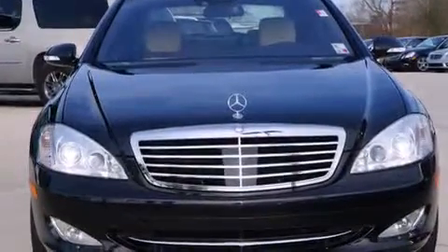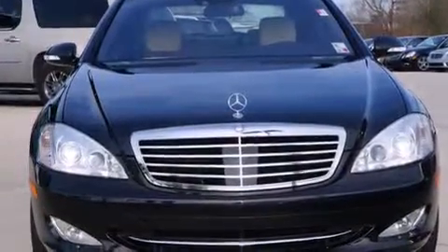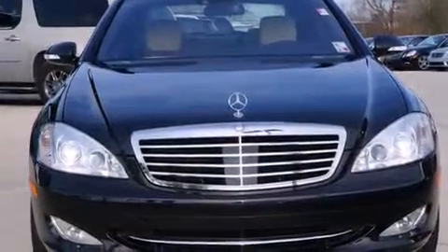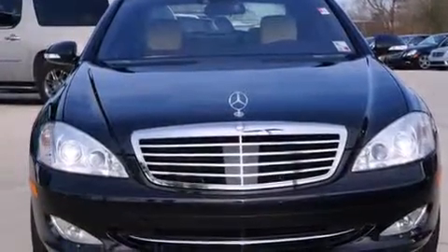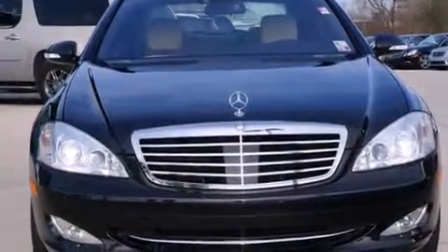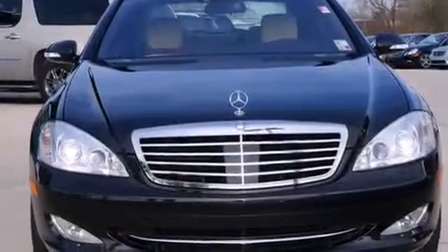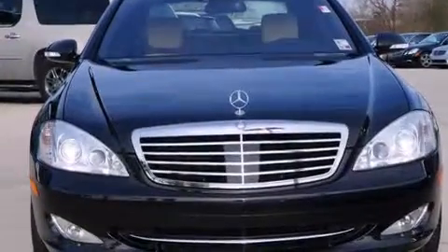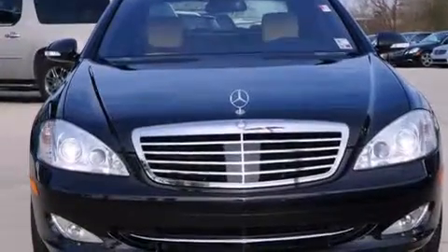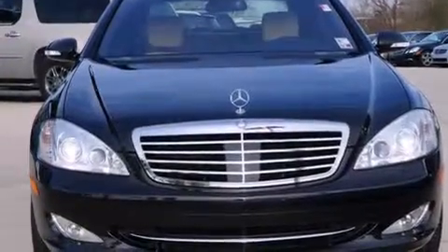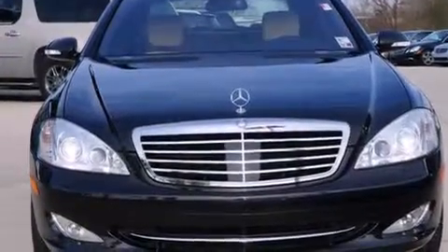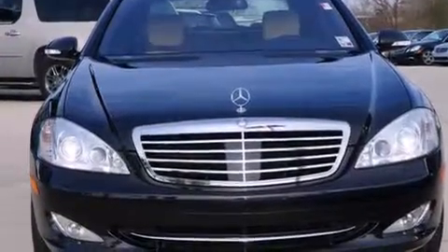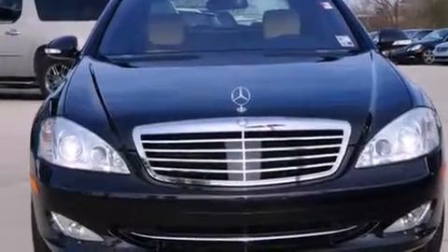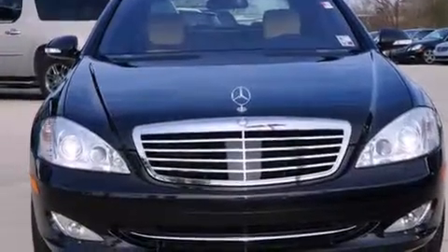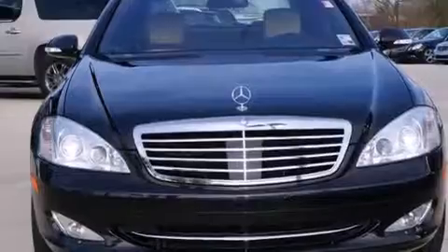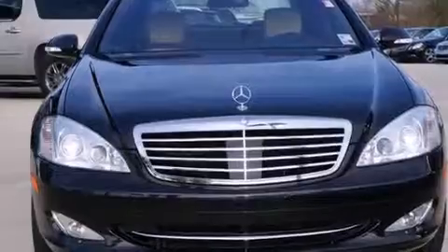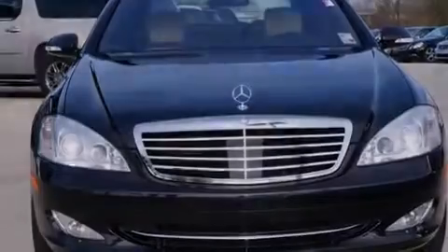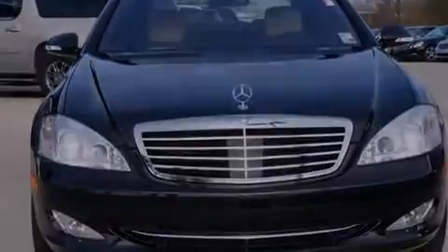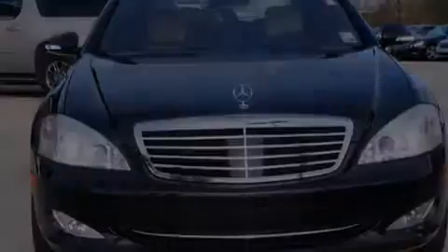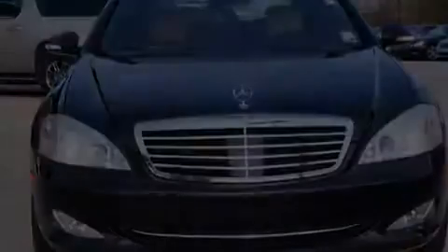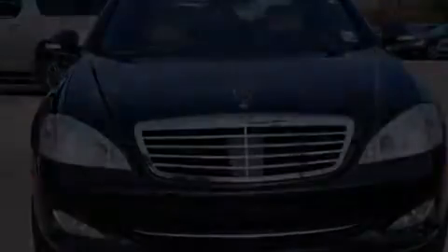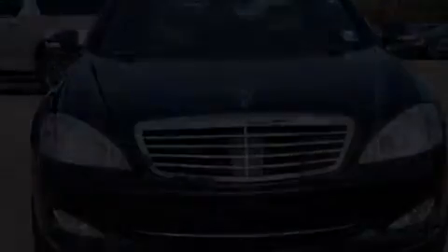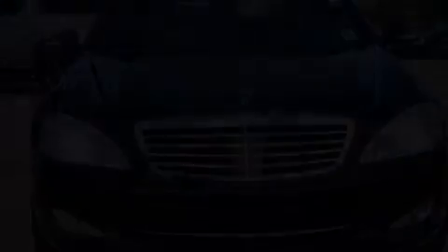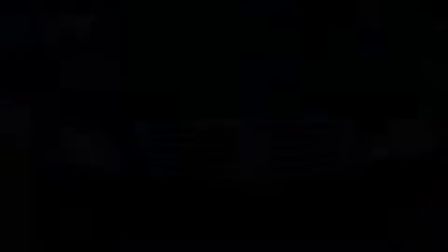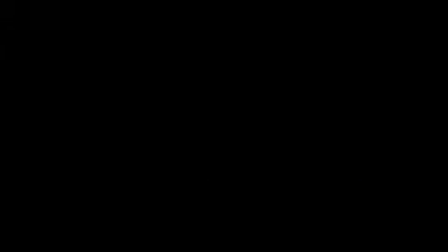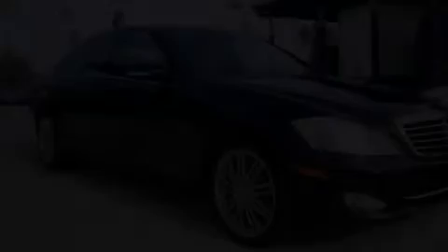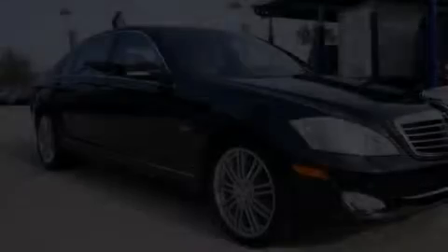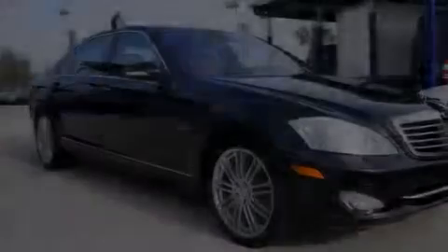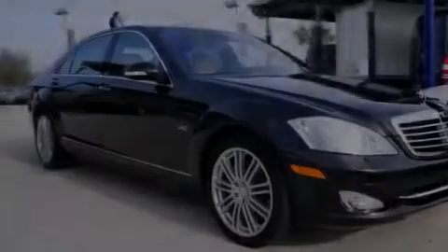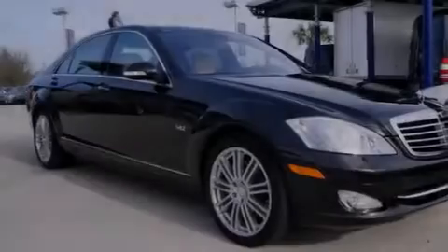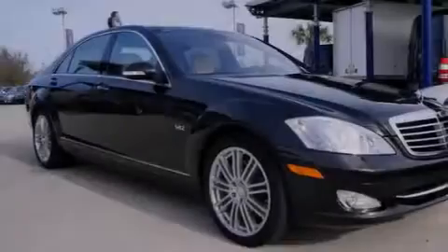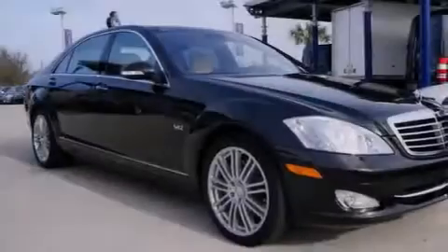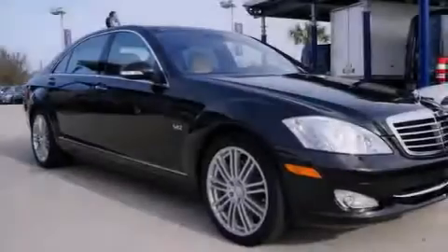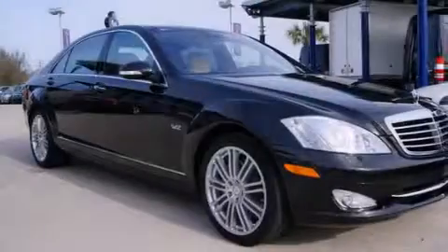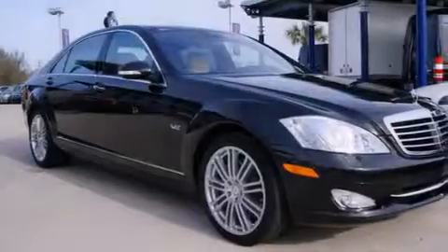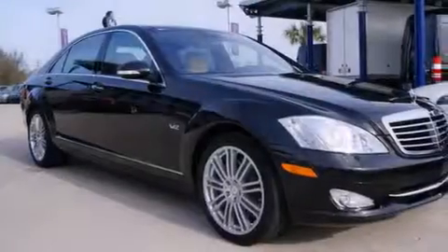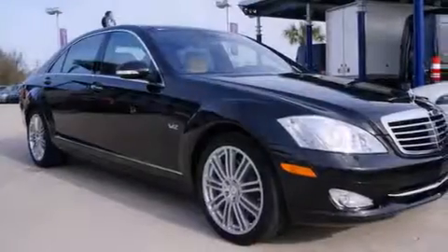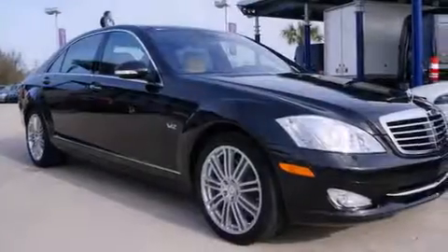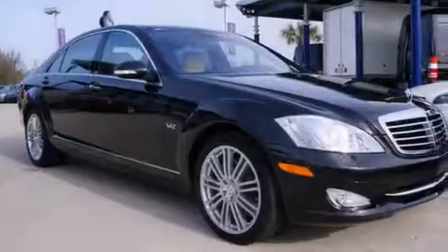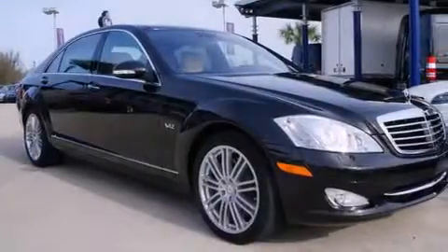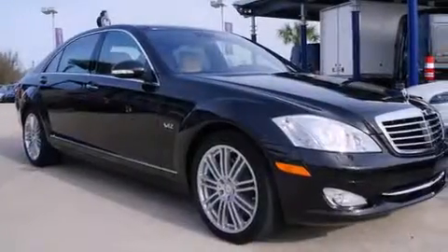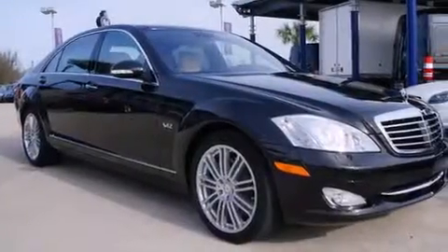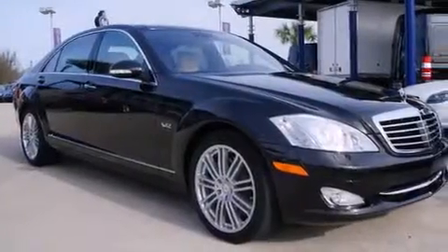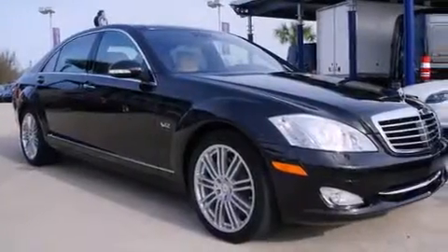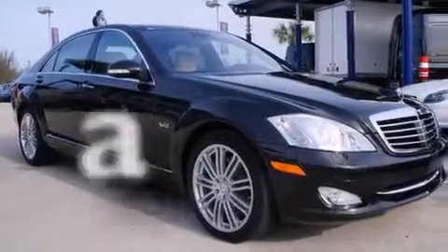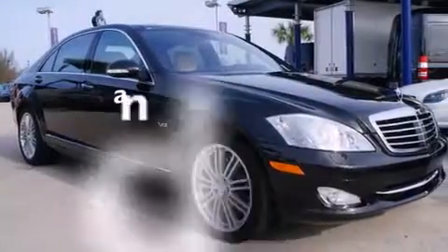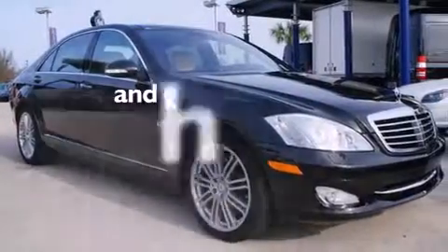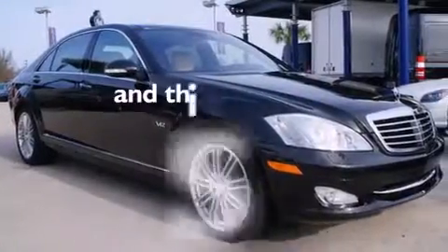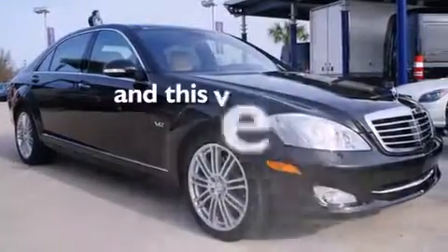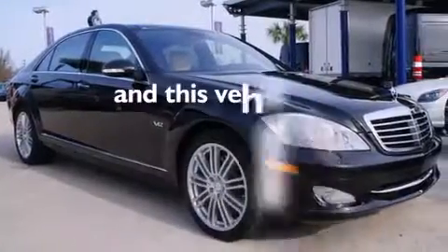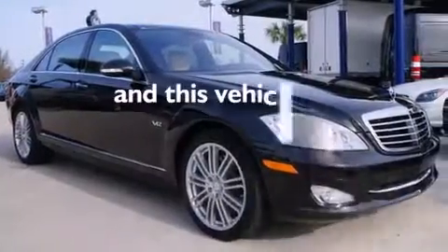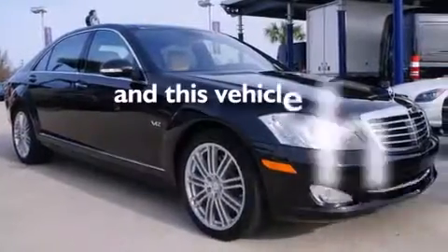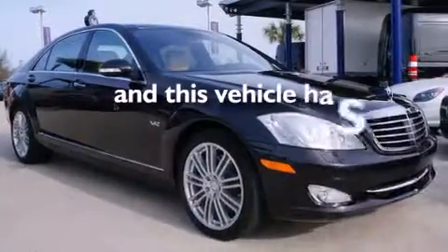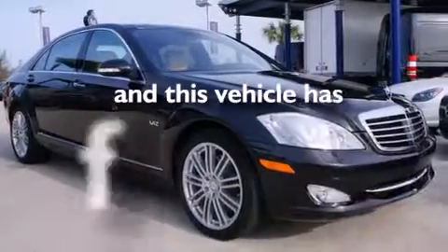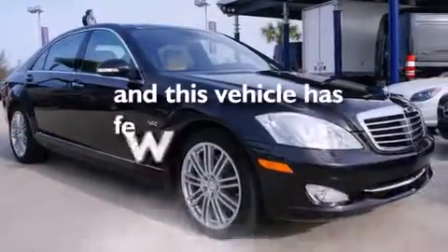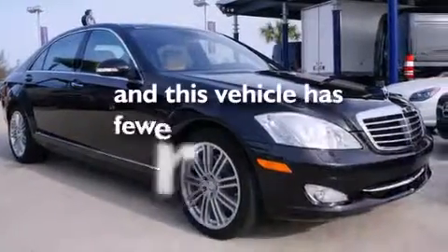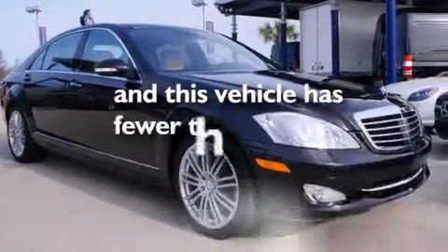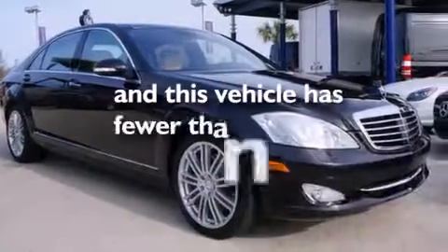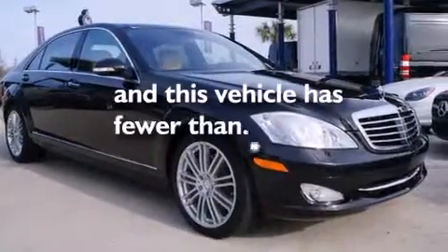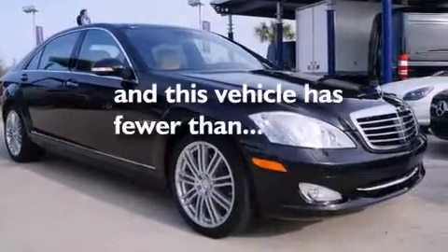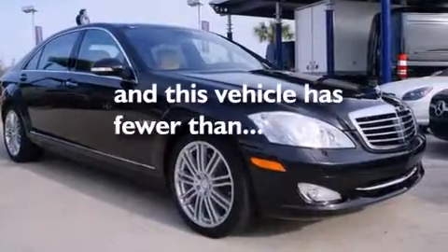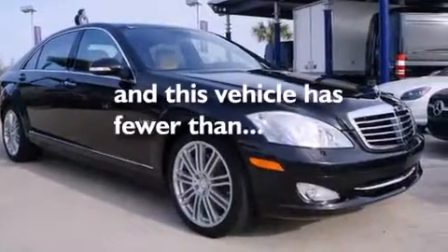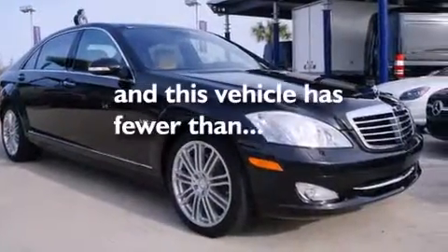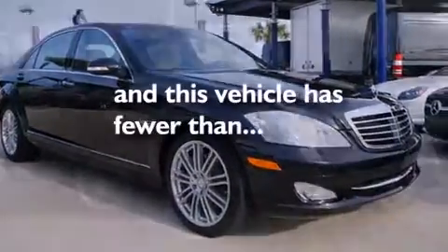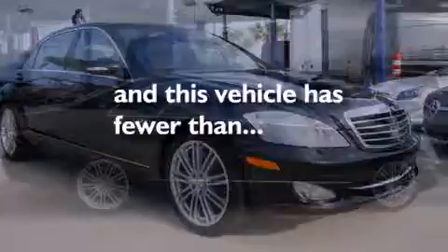It also has an anti-lock braking system, rain-sensing wipers, and this vehicle has fewer than 22,000 miles on the odometer.